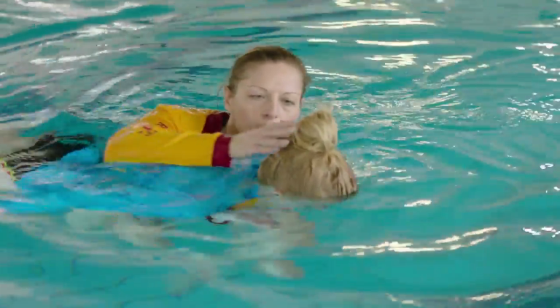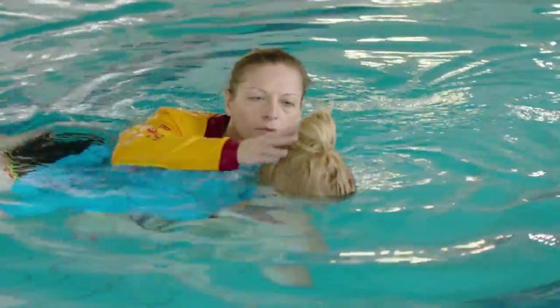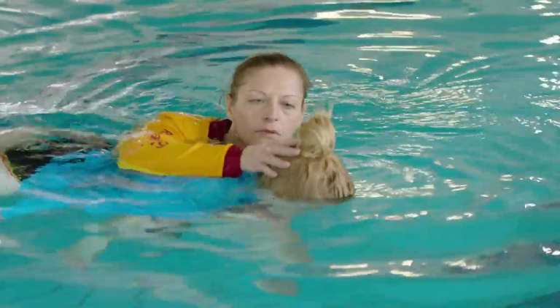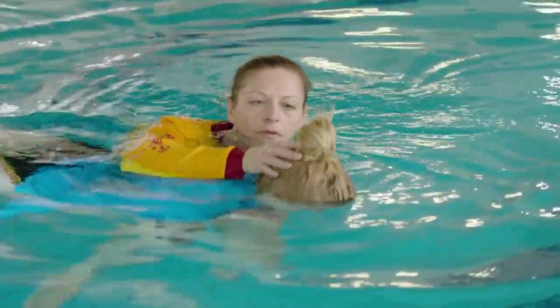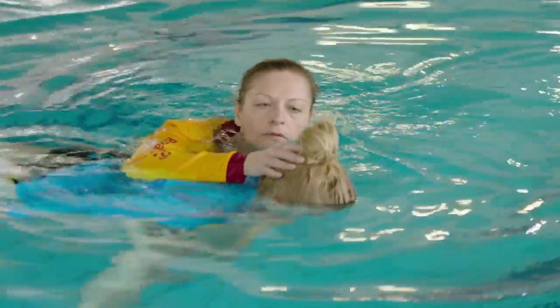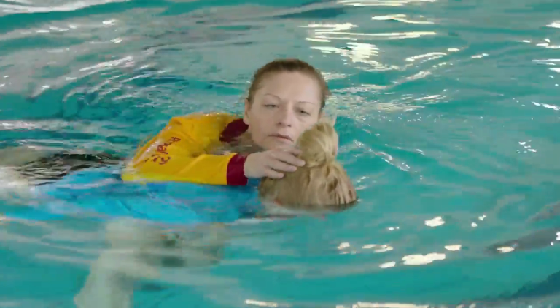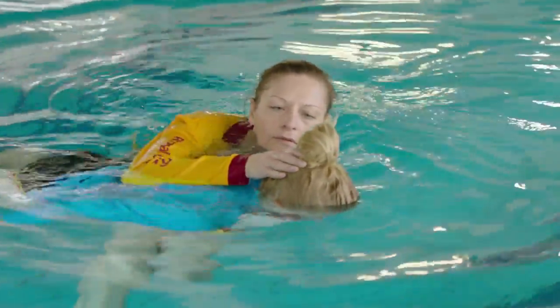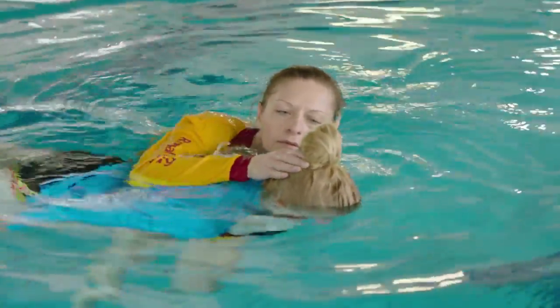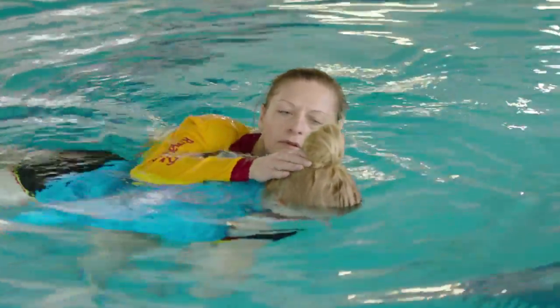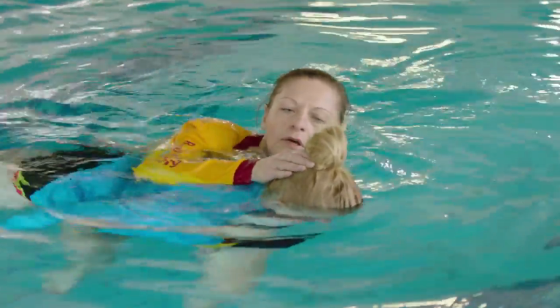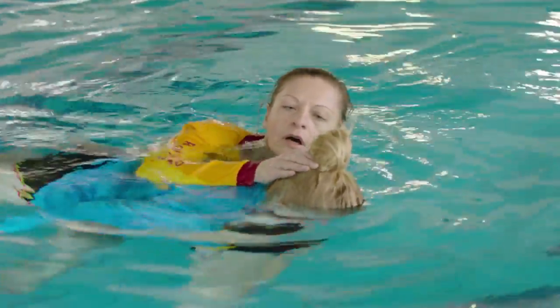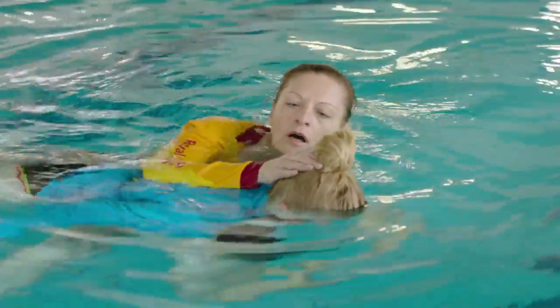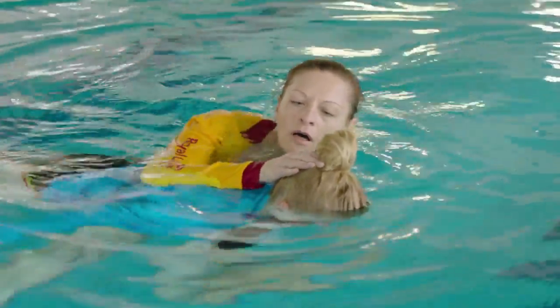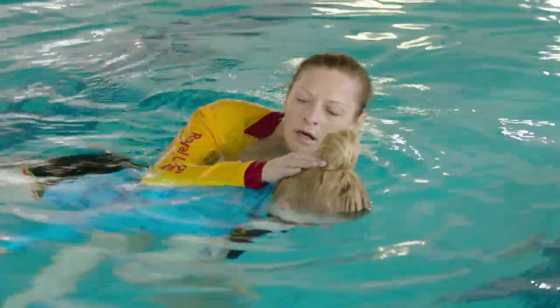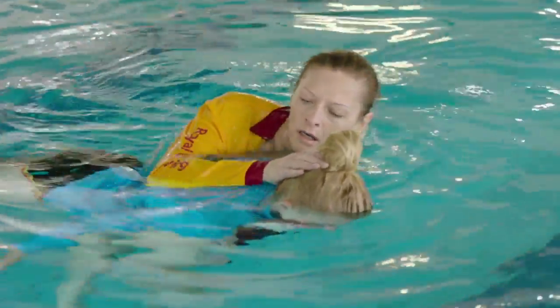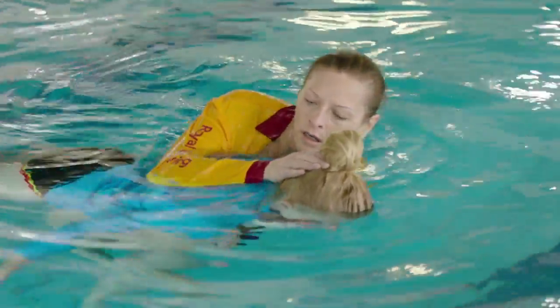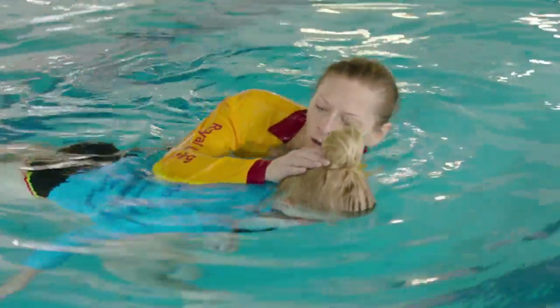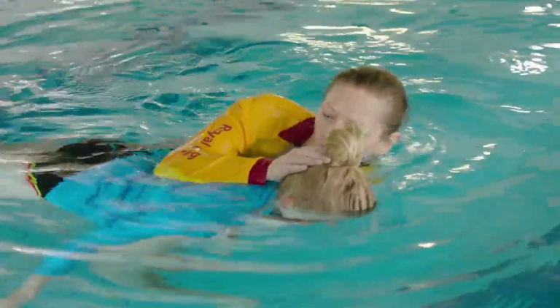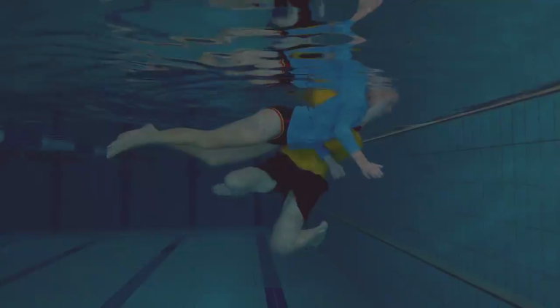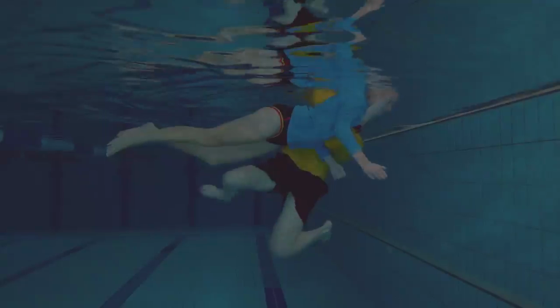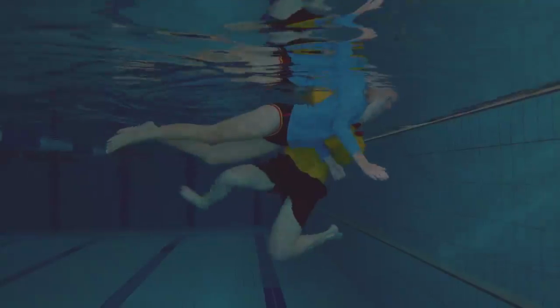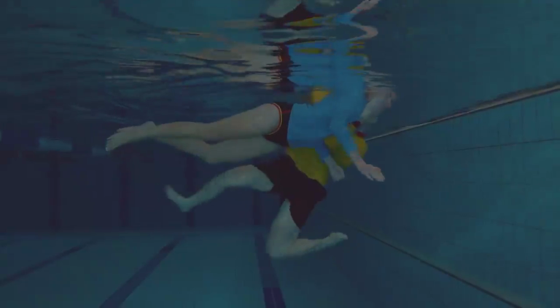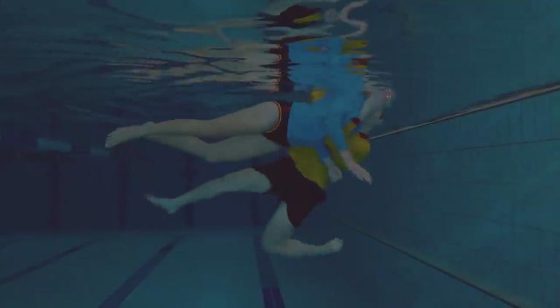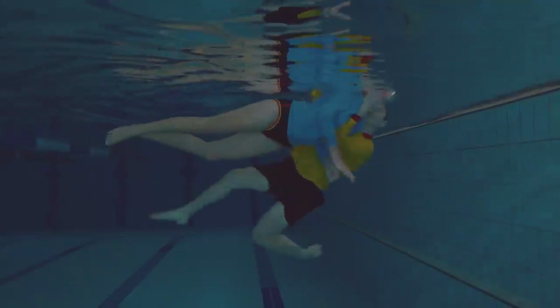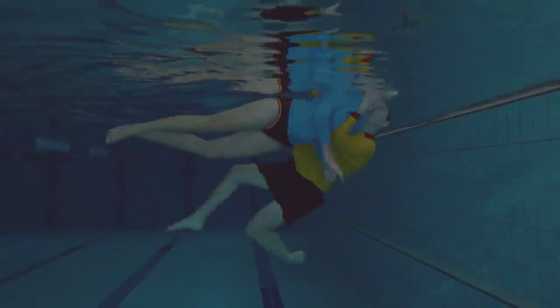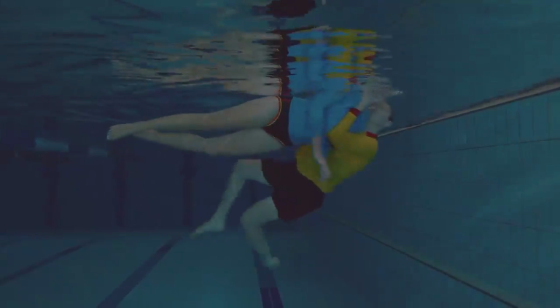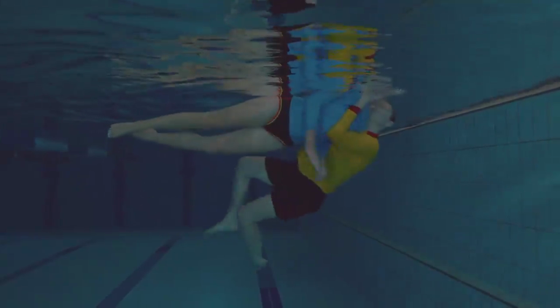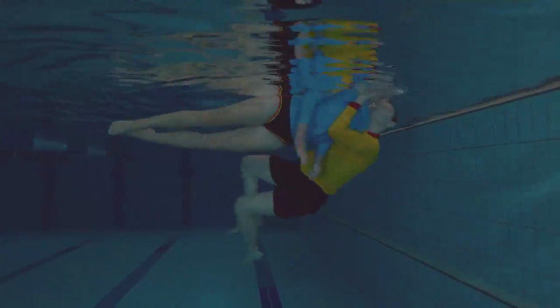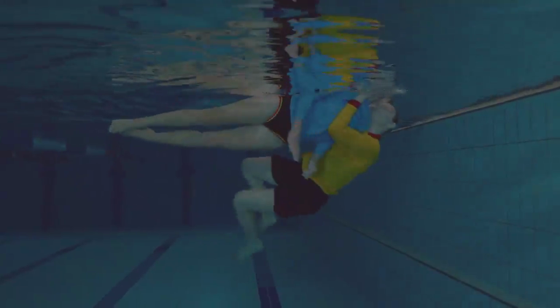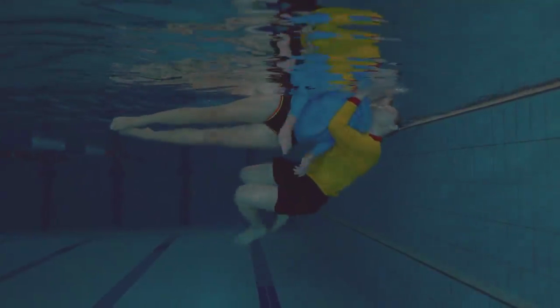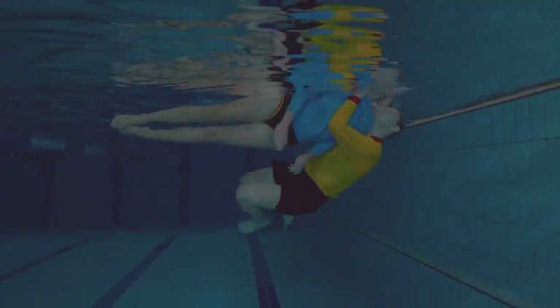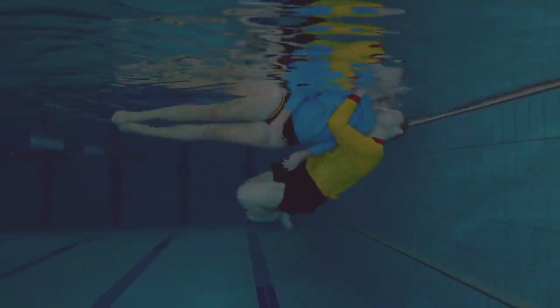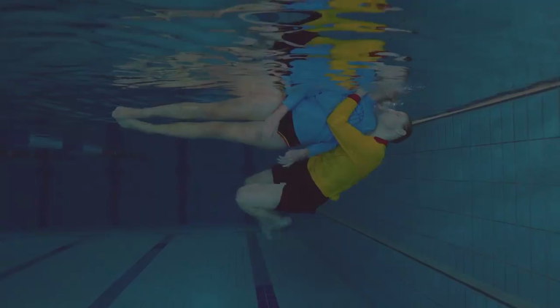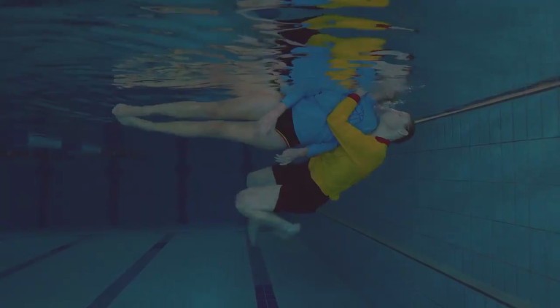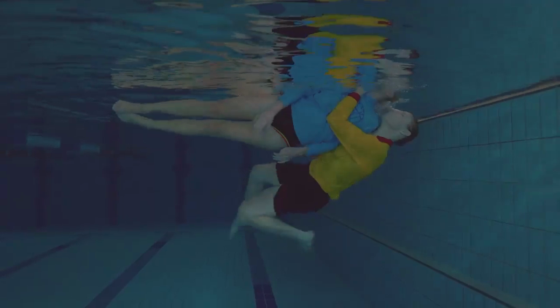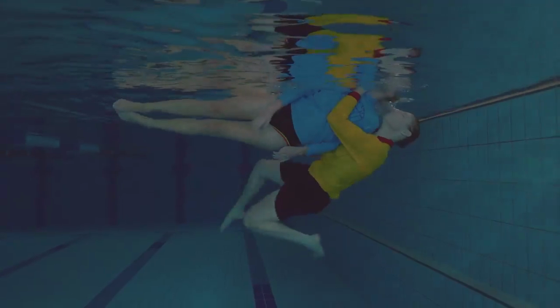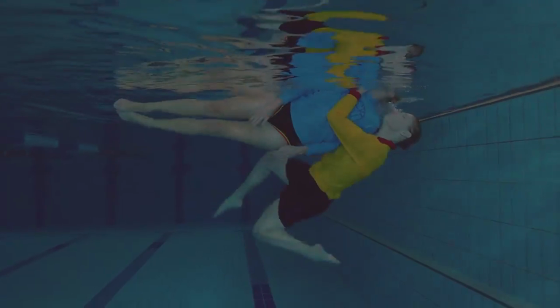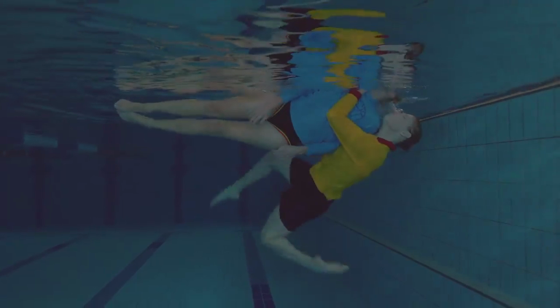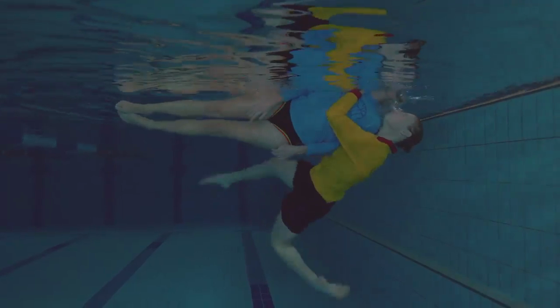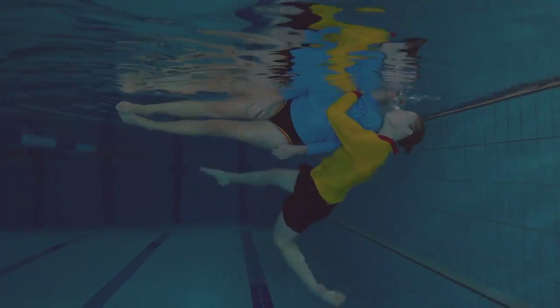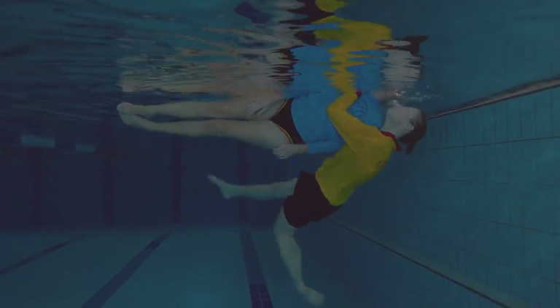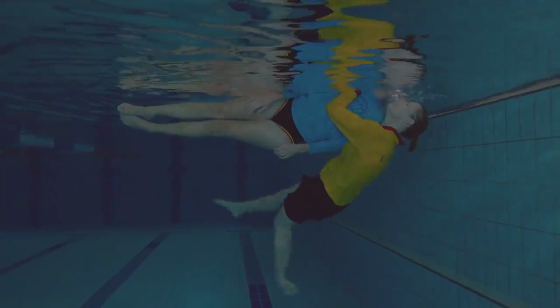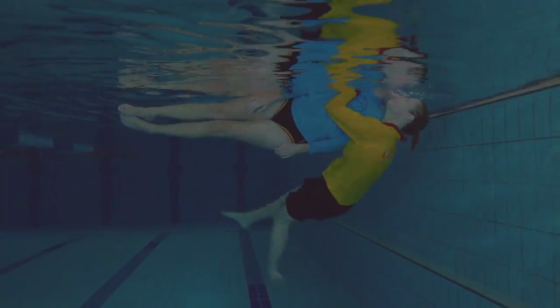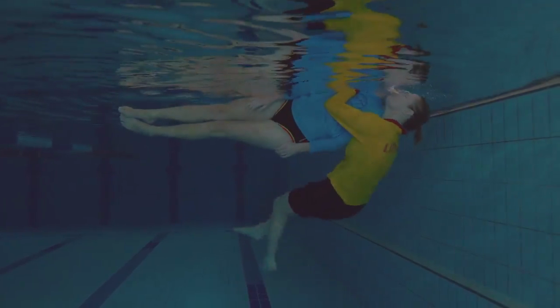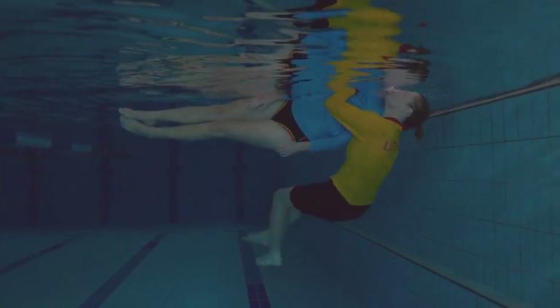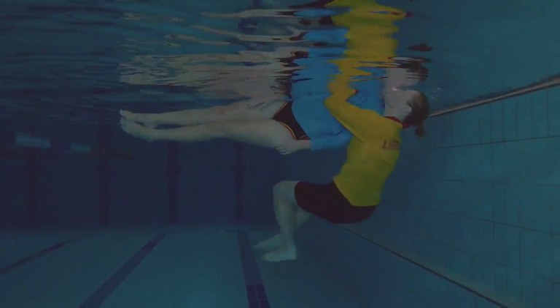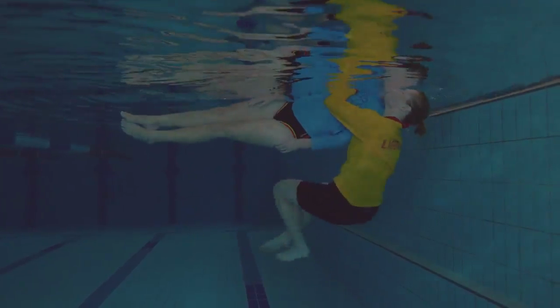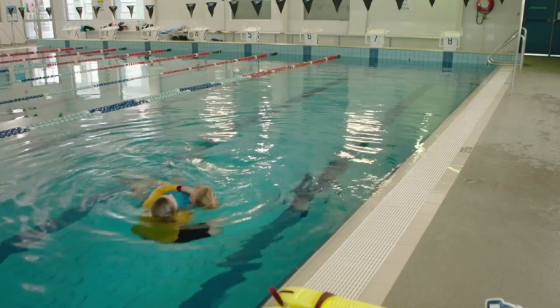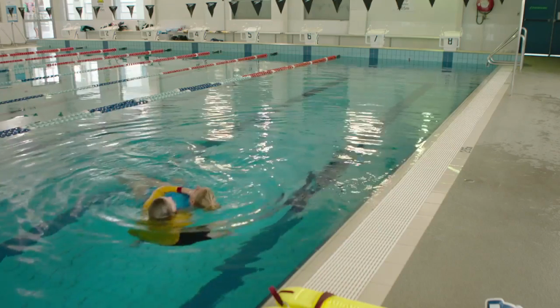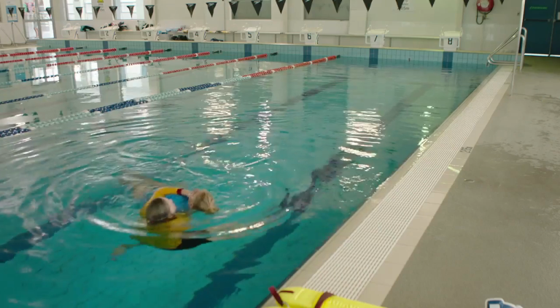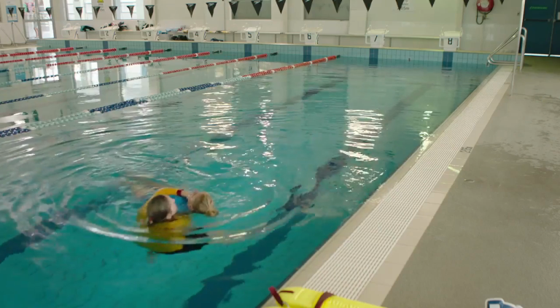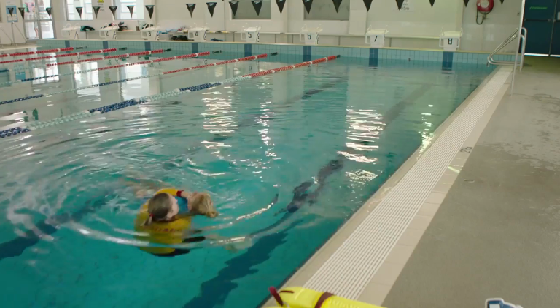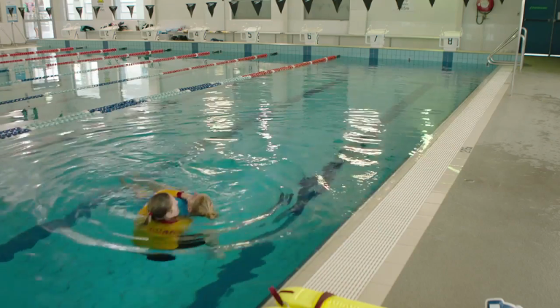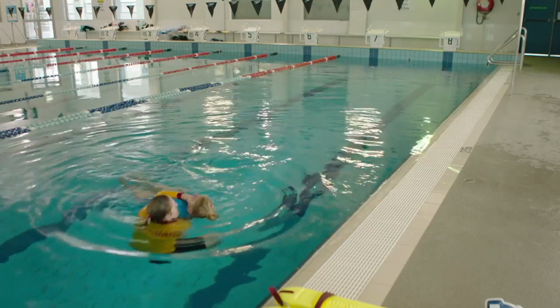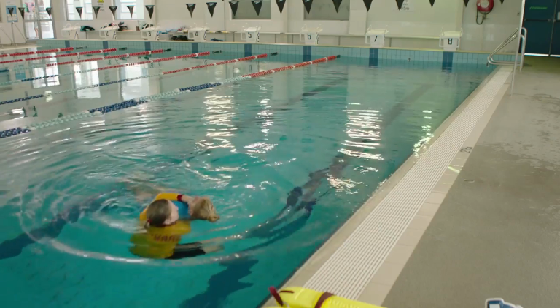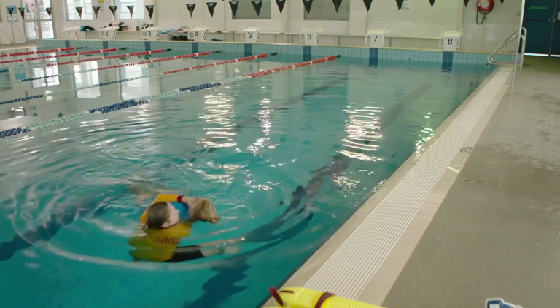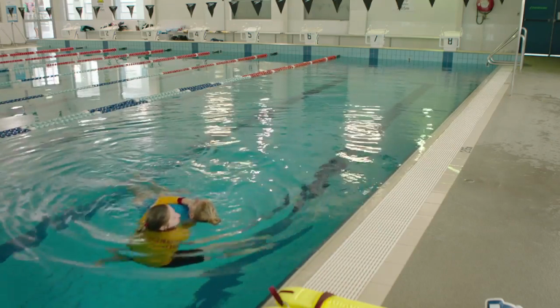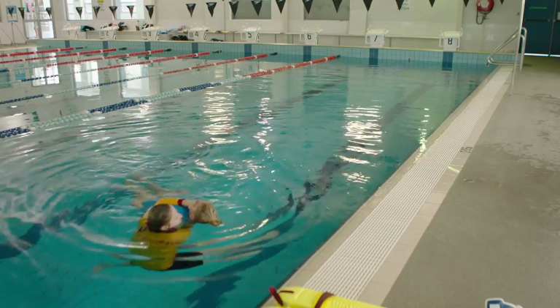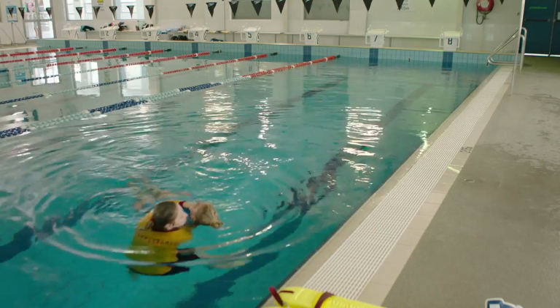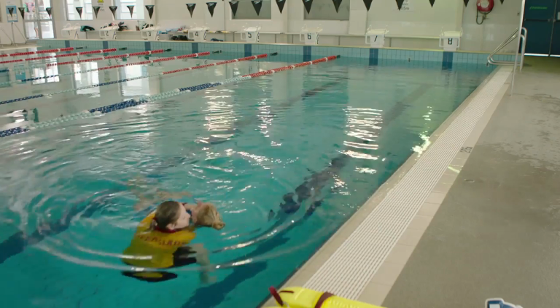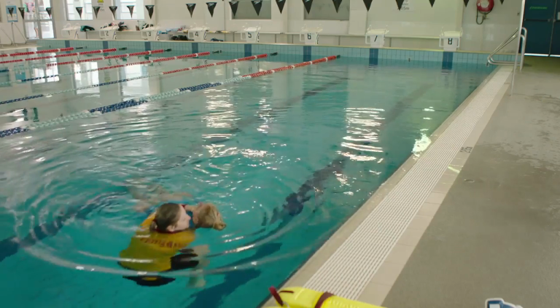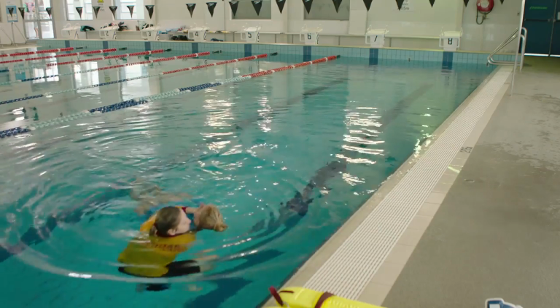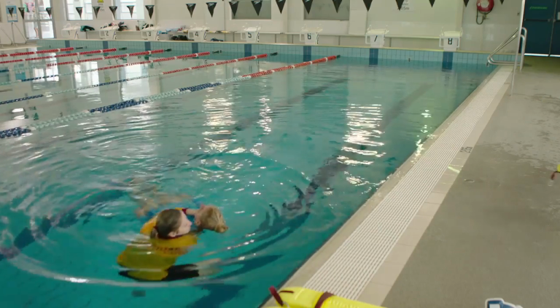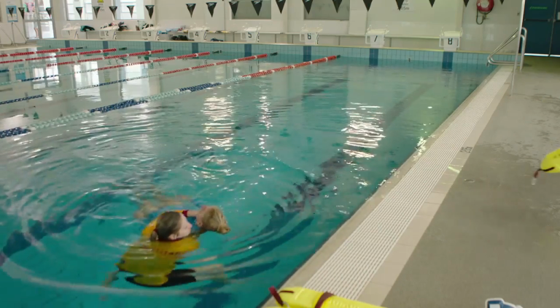Conduct a vice grip. Once the casualty is face up, check for breathing.